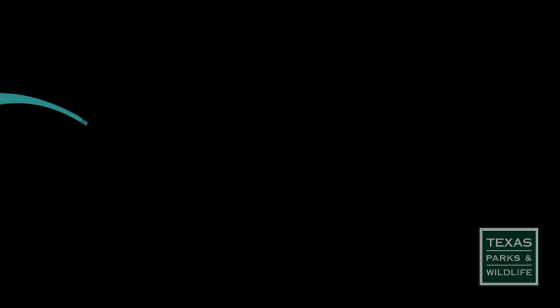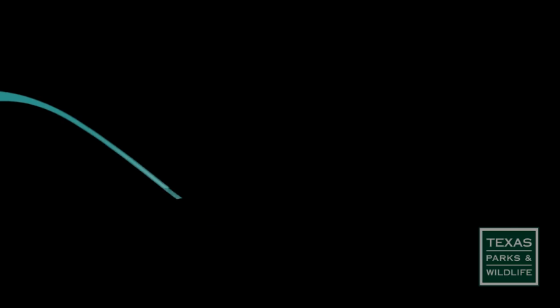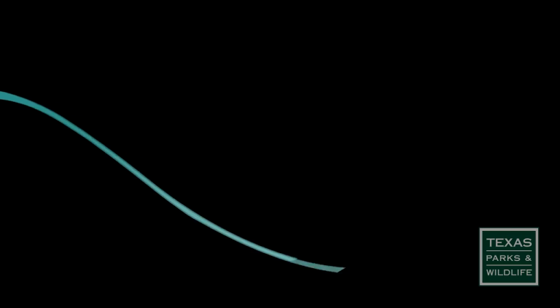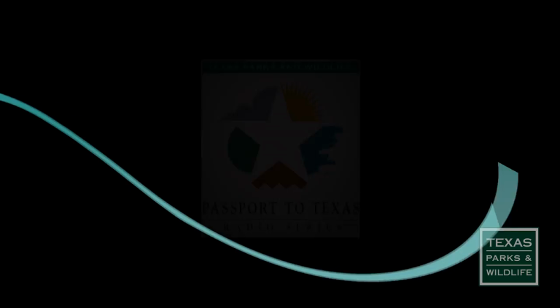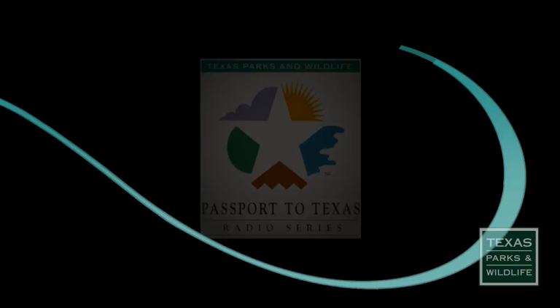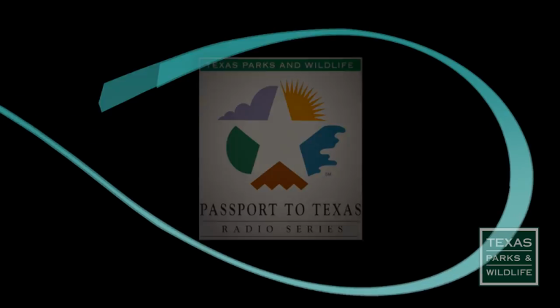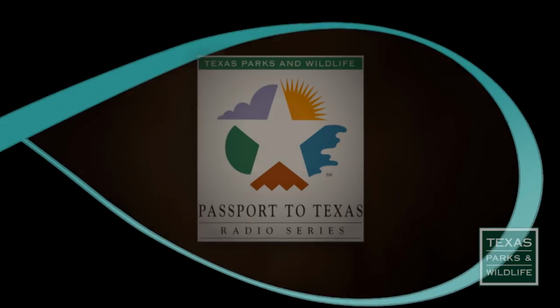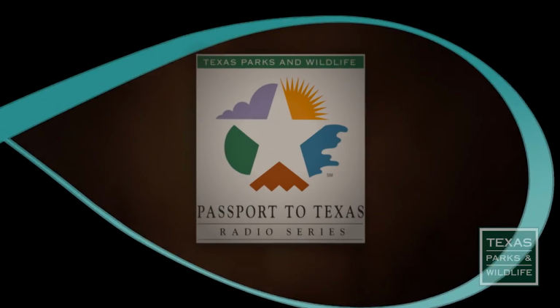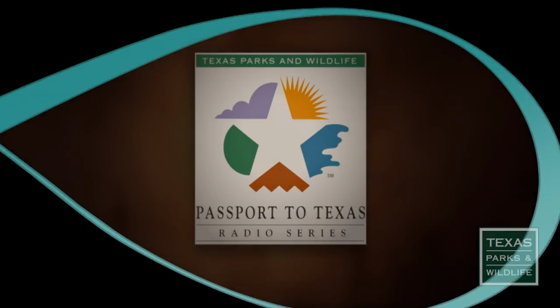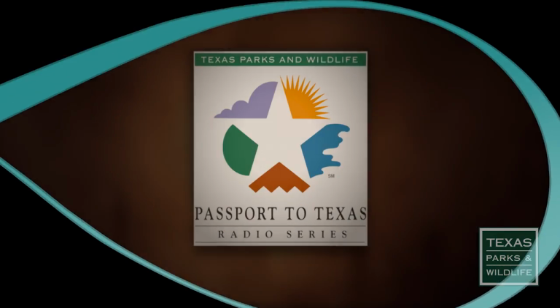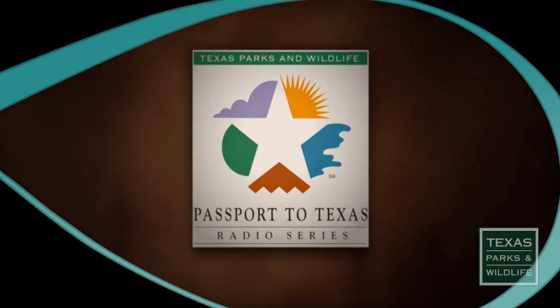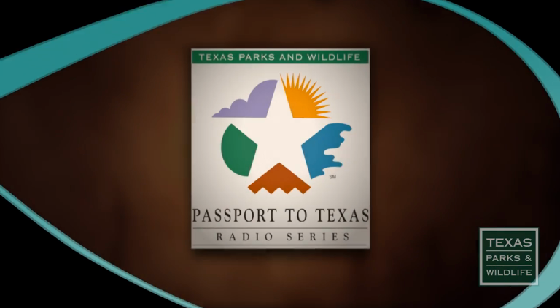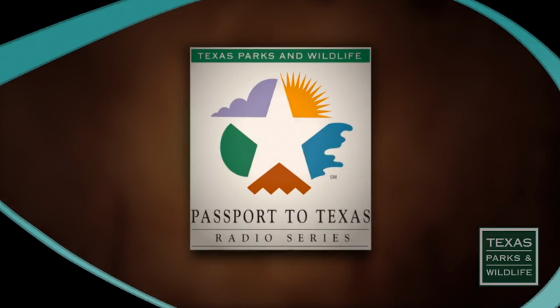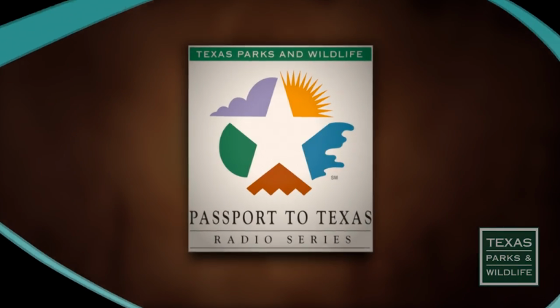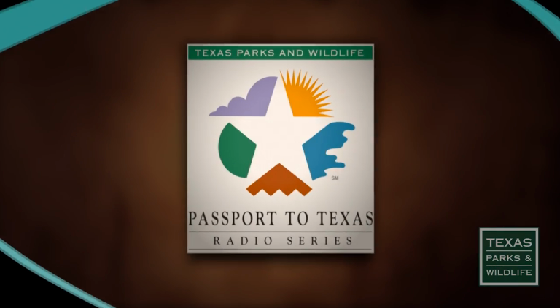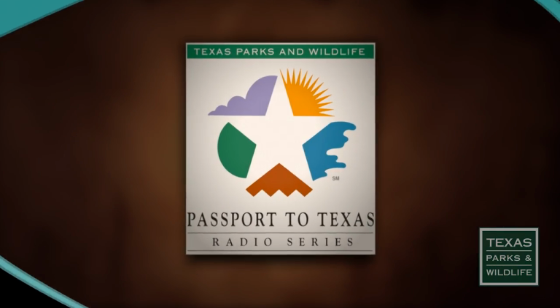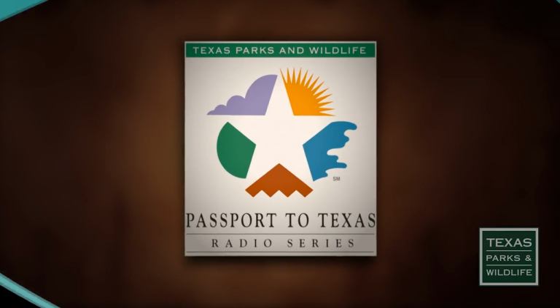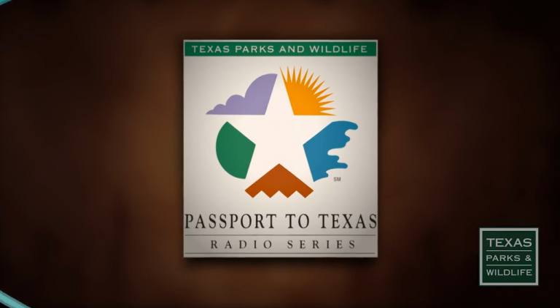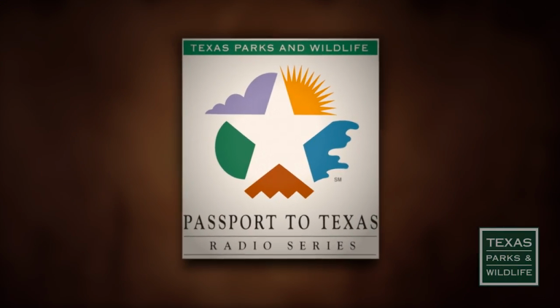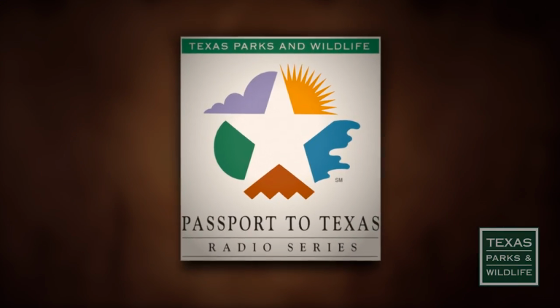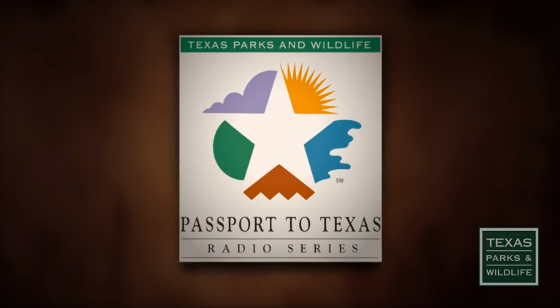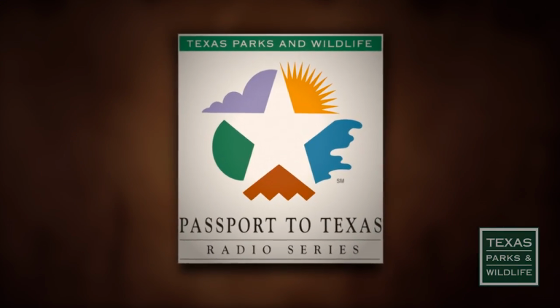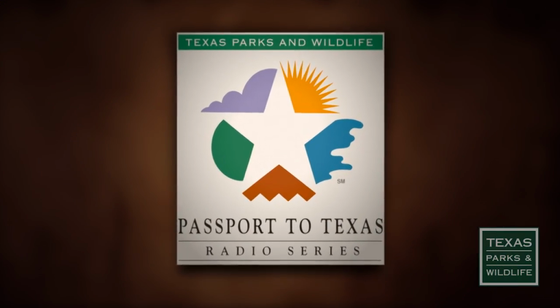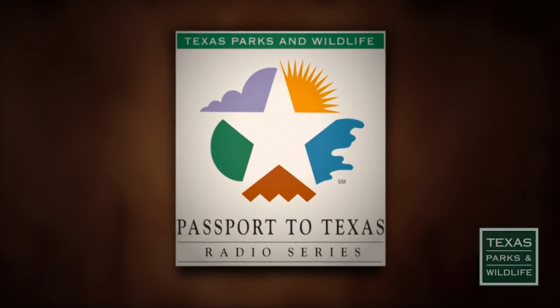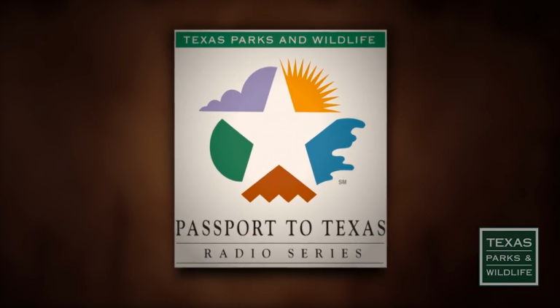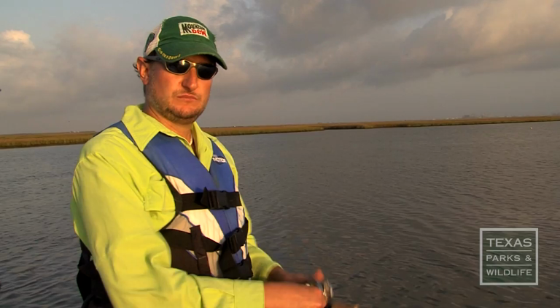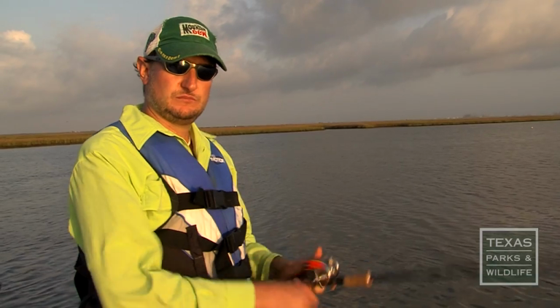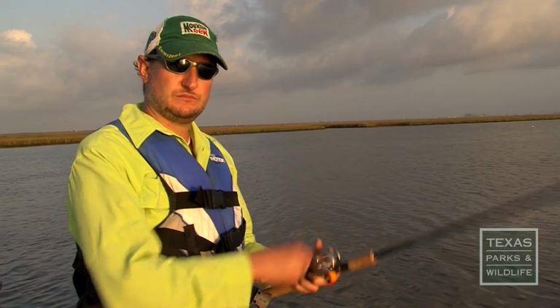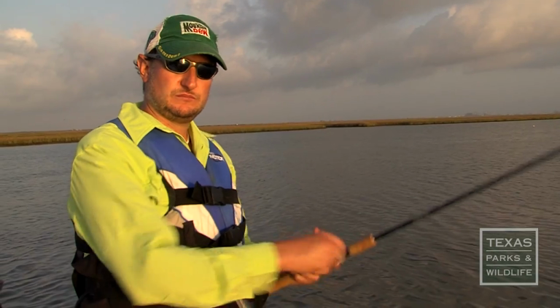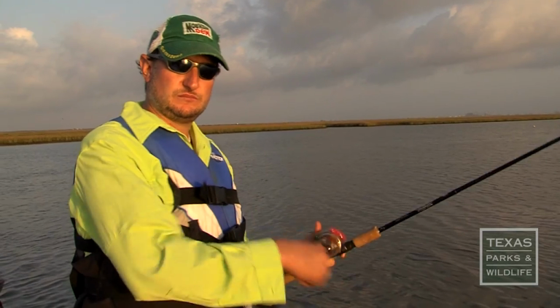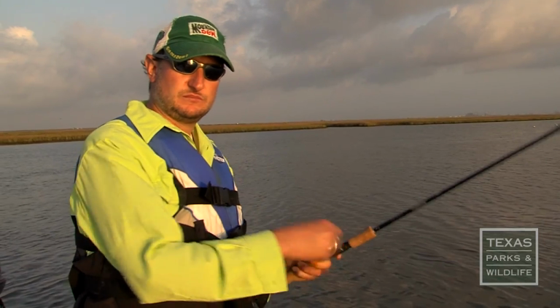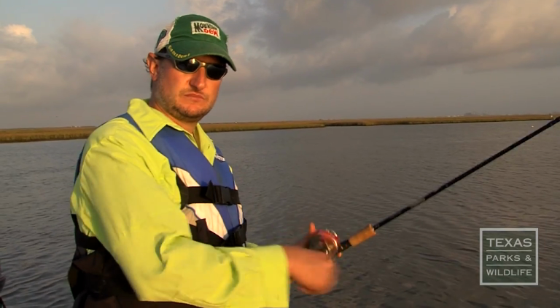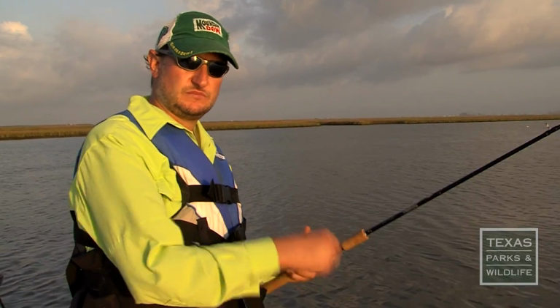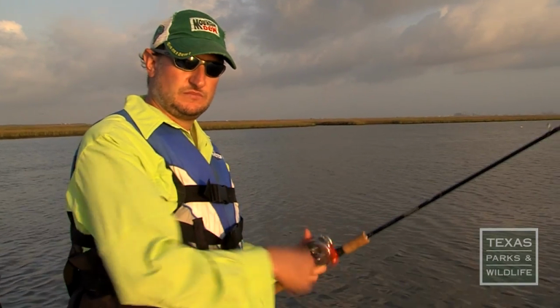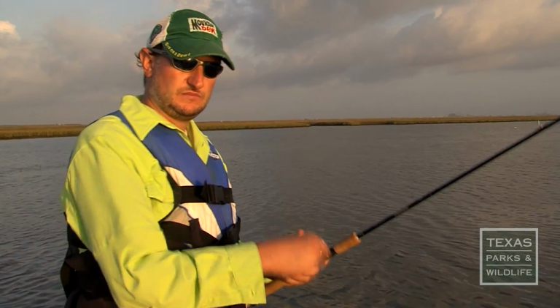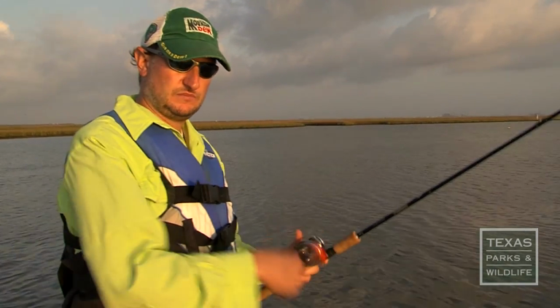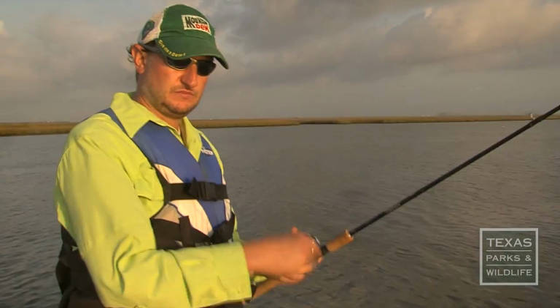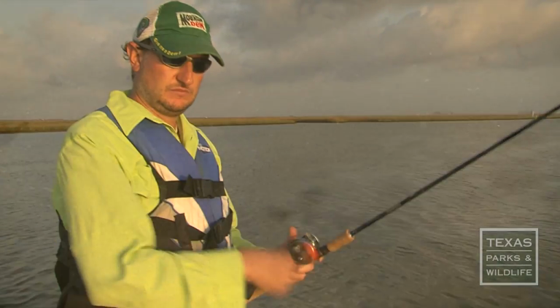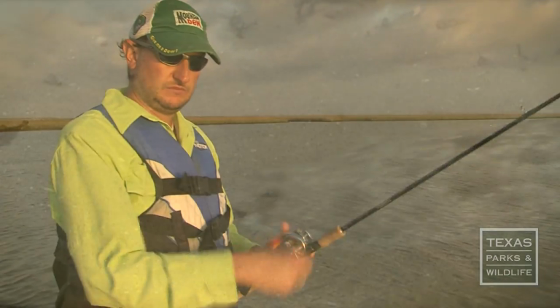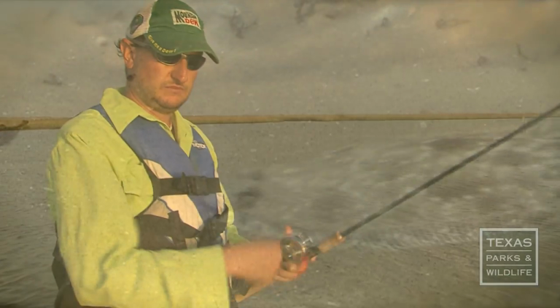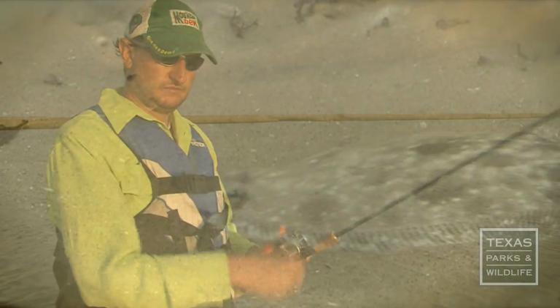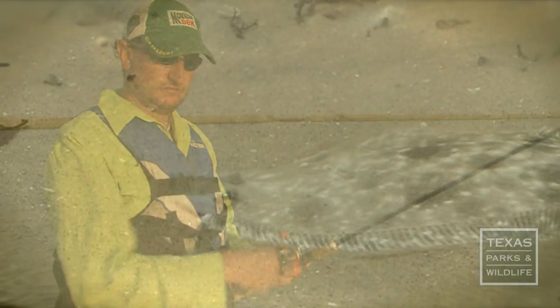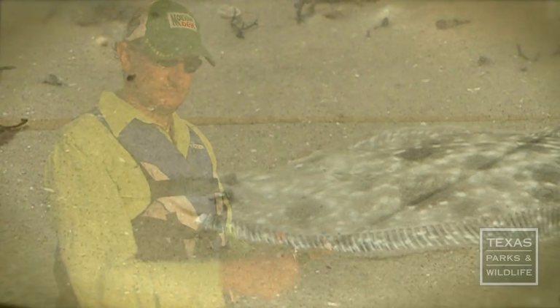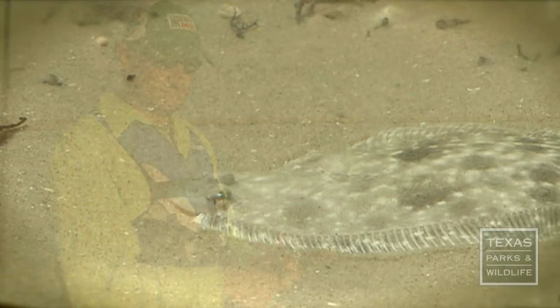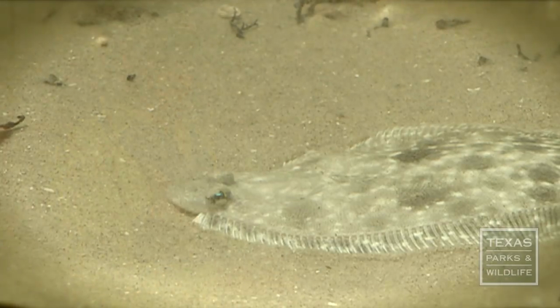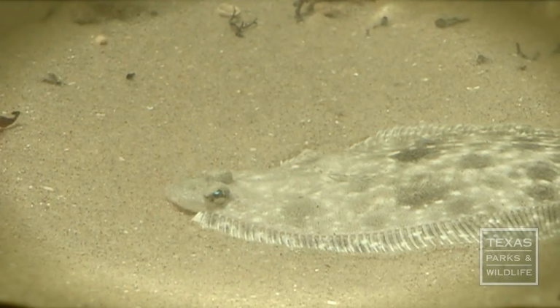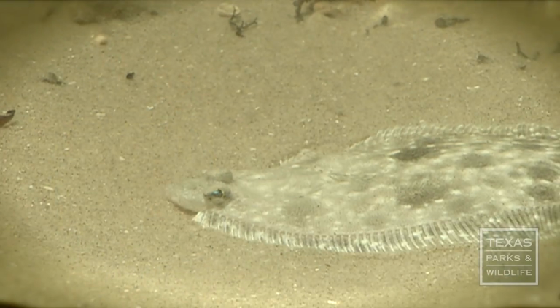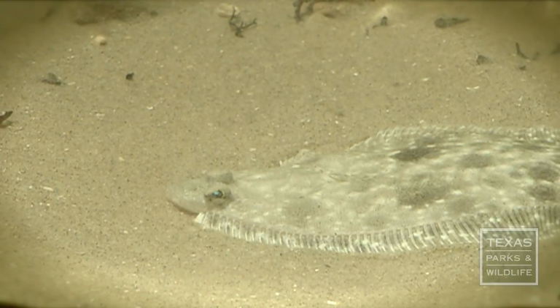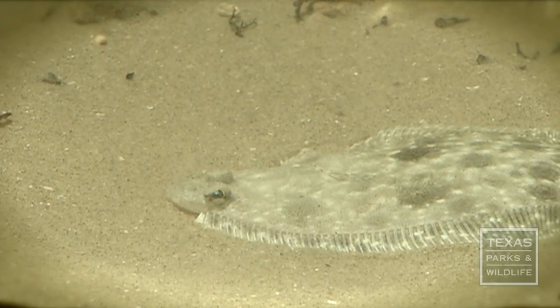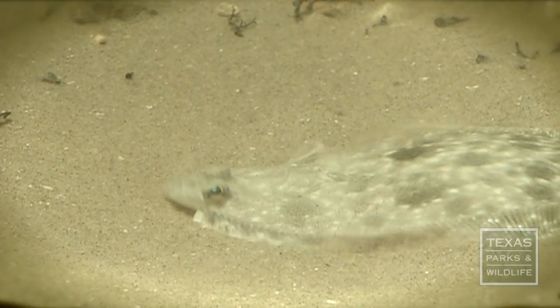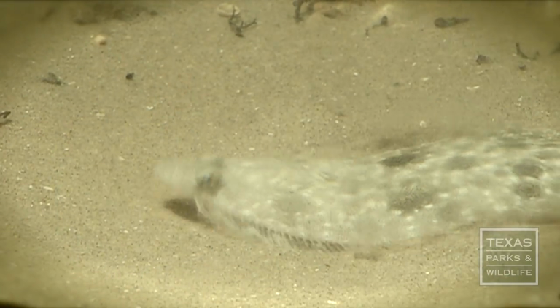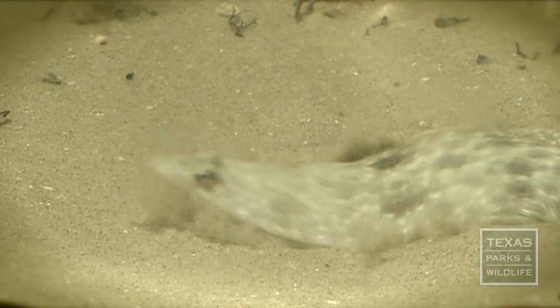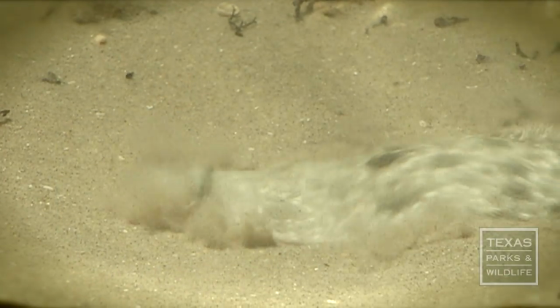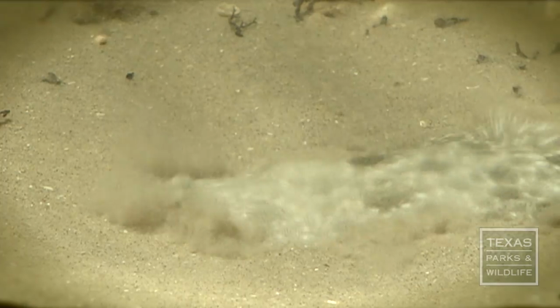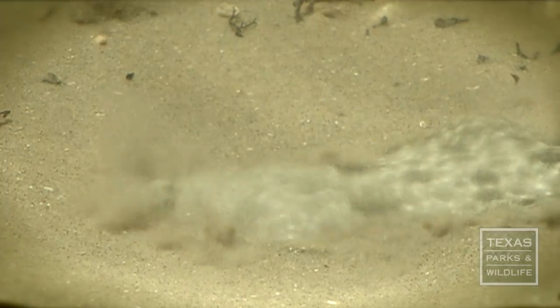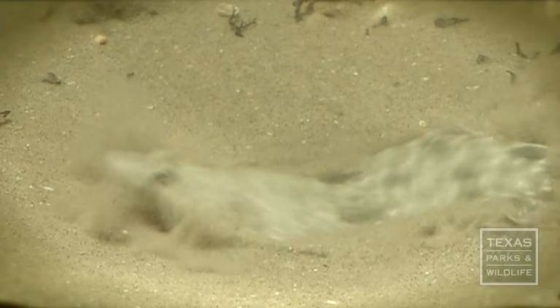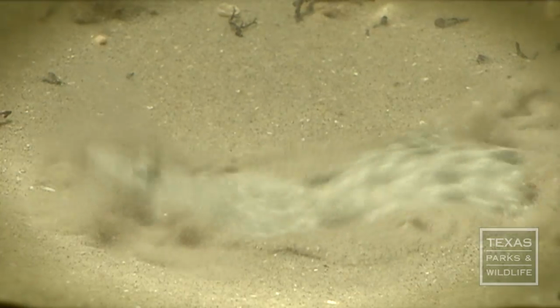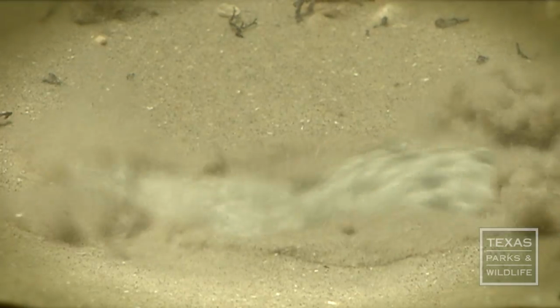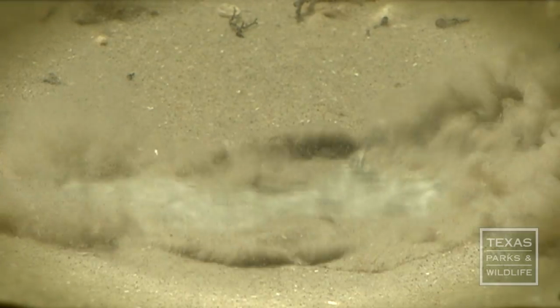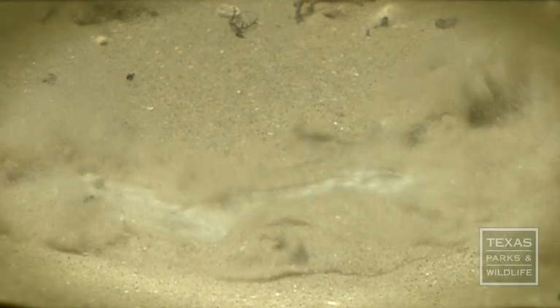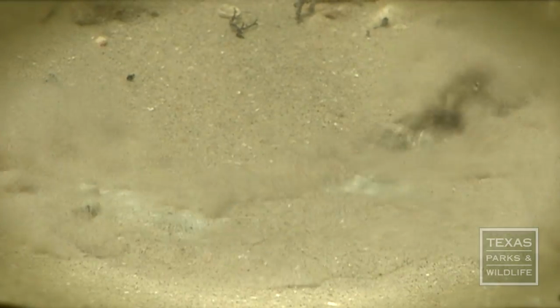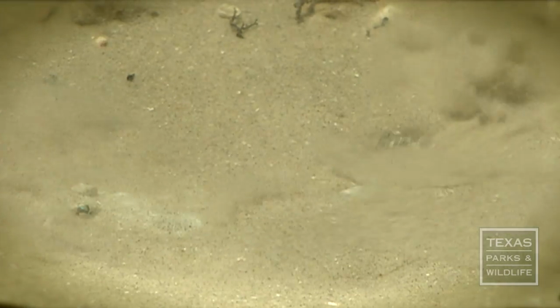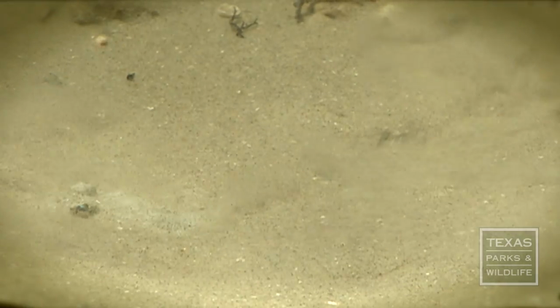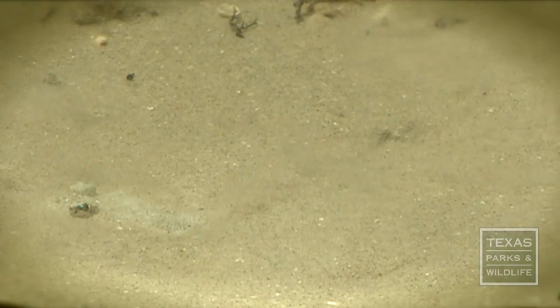This is Passport to Texas. Brian Treadway fishes for flounder in Chocolate Bayou in West Galveston Bay.